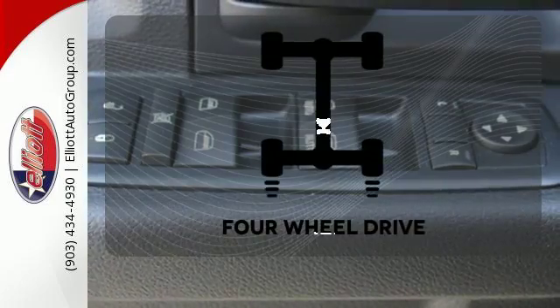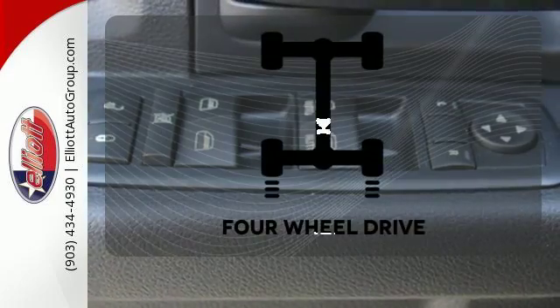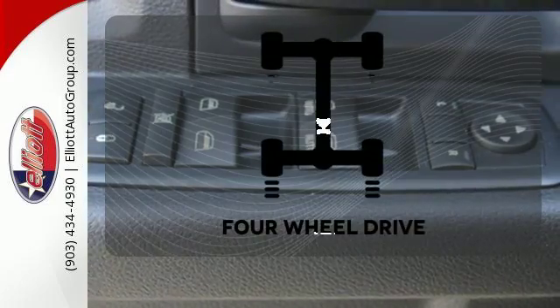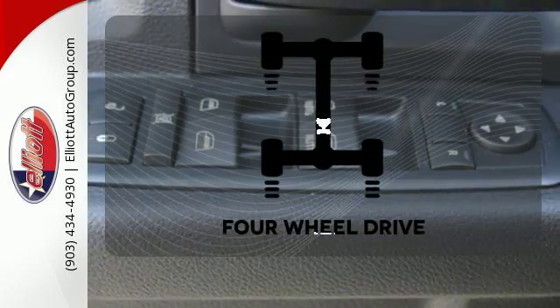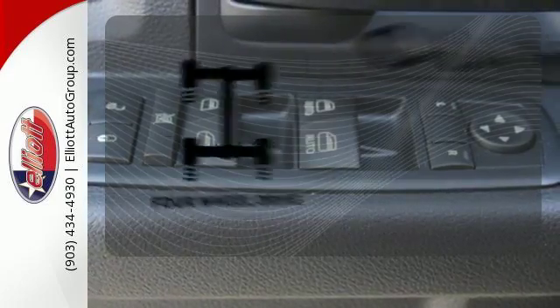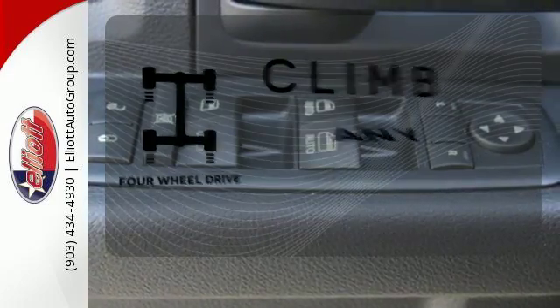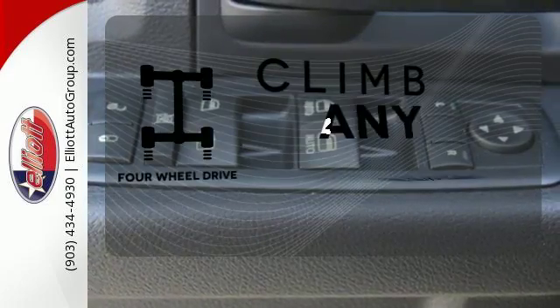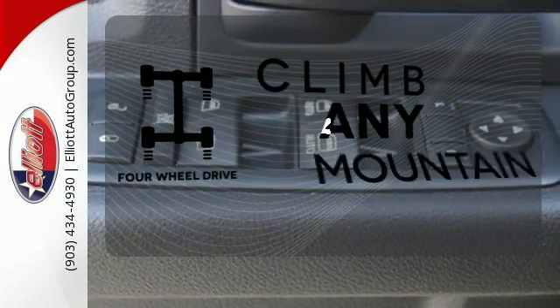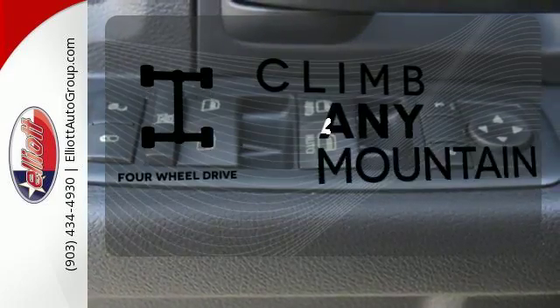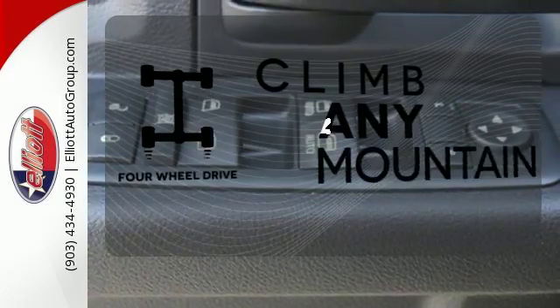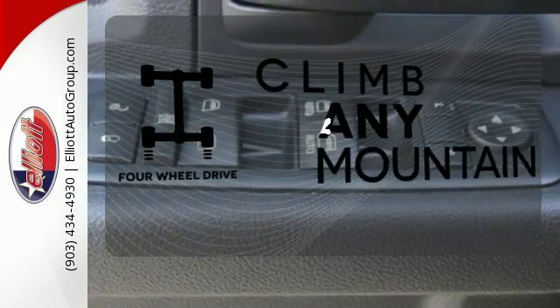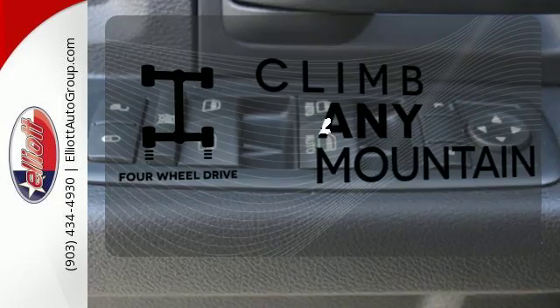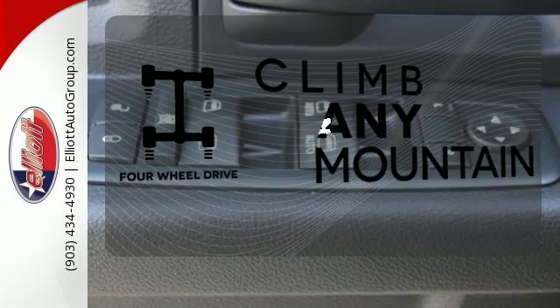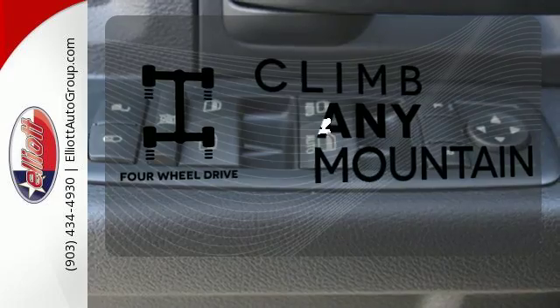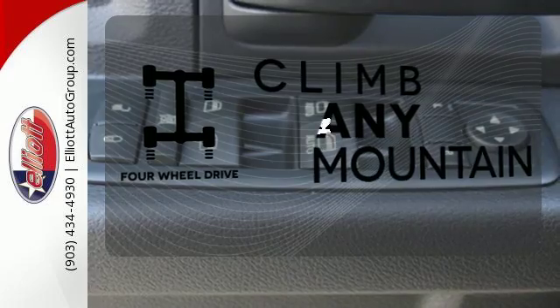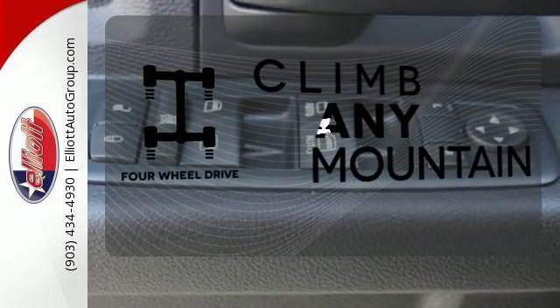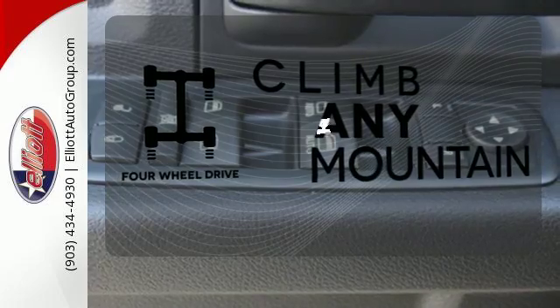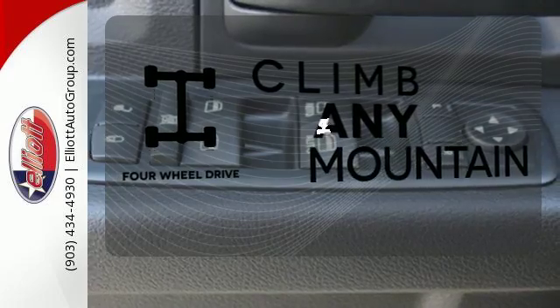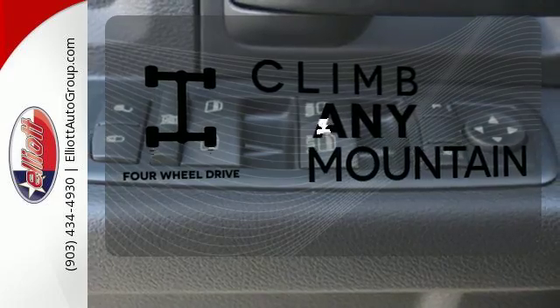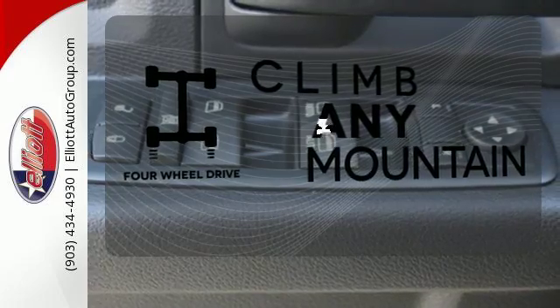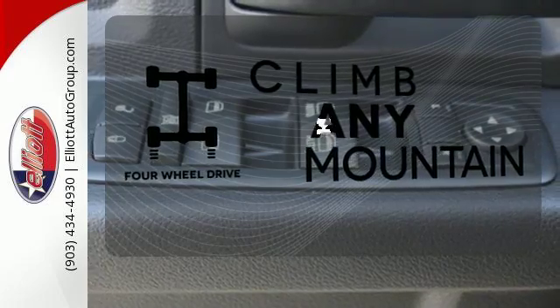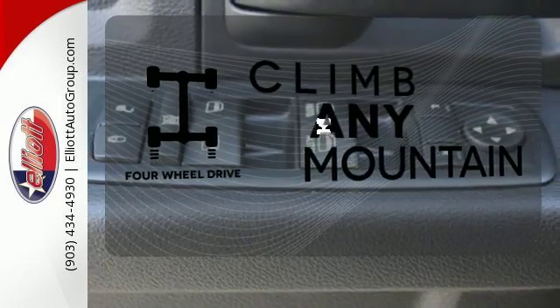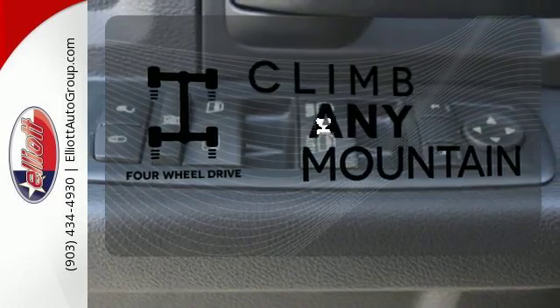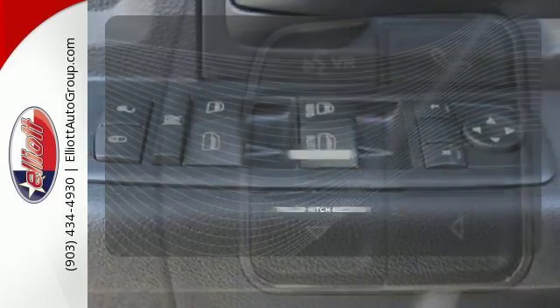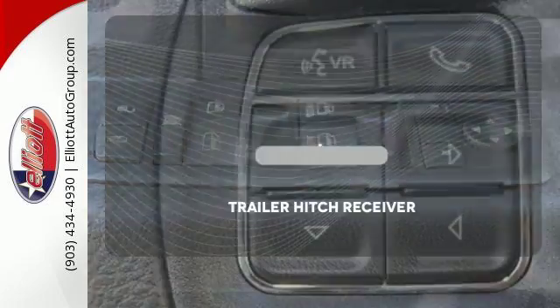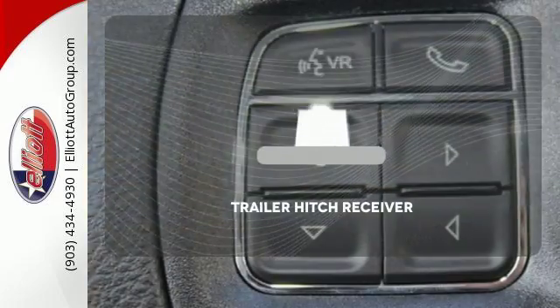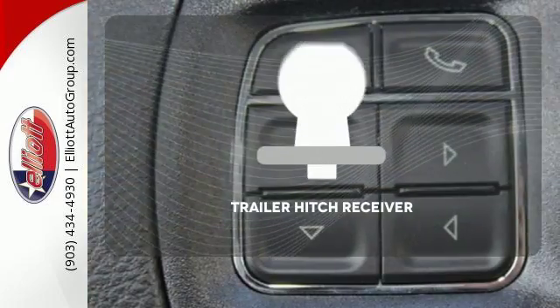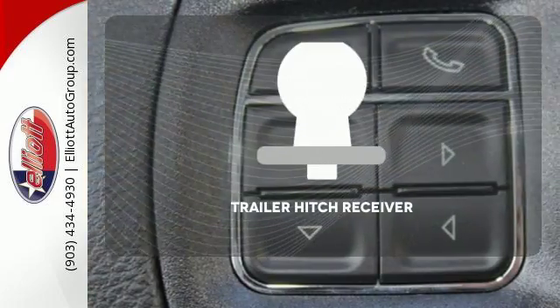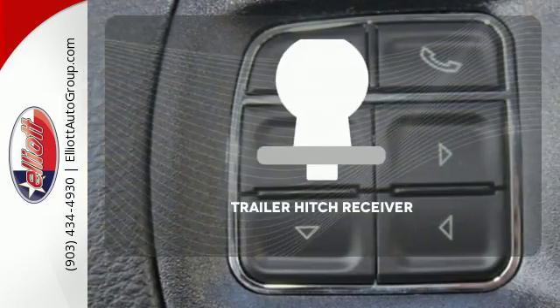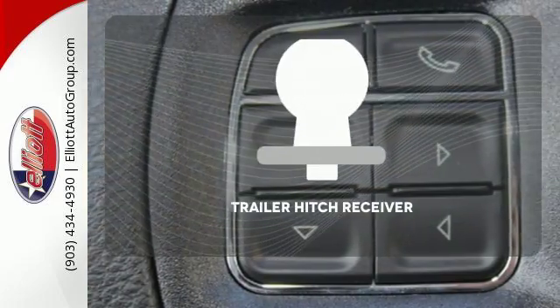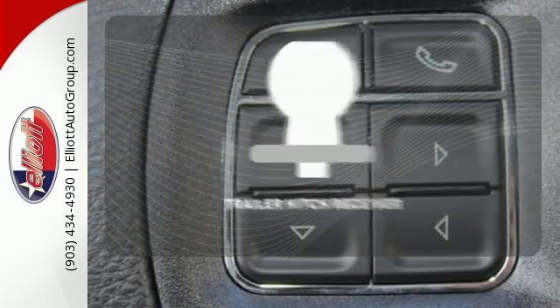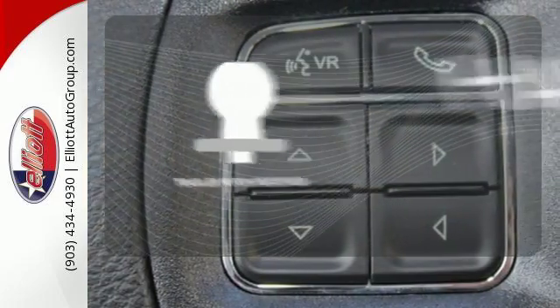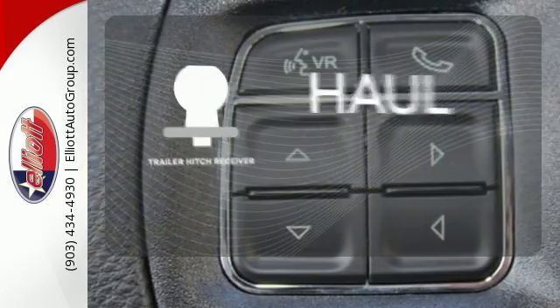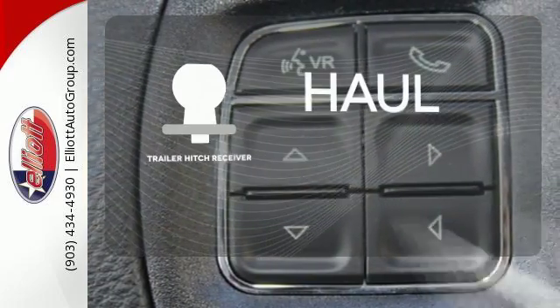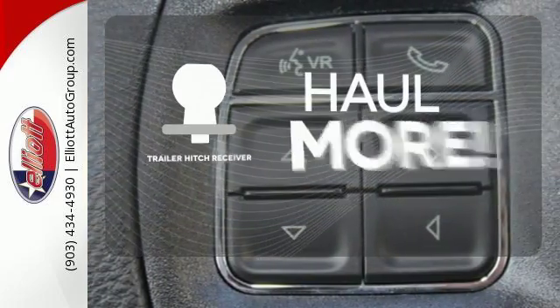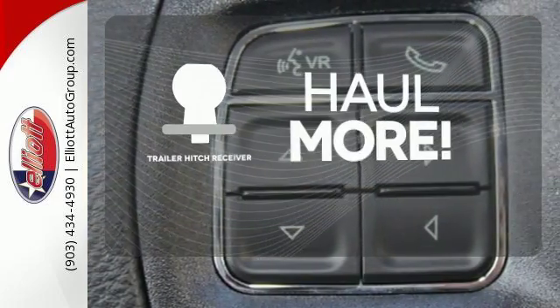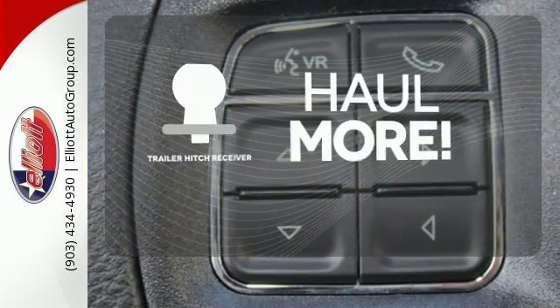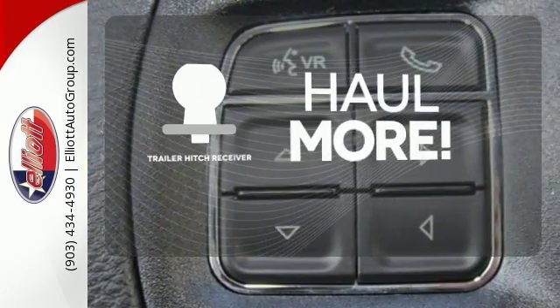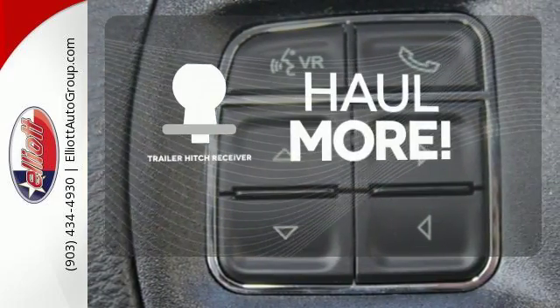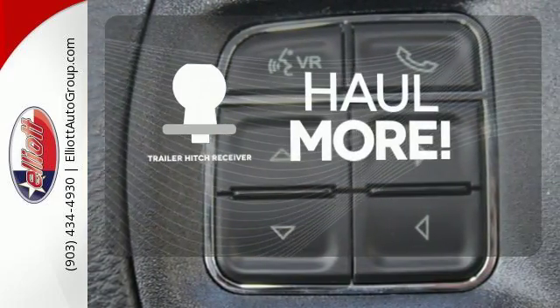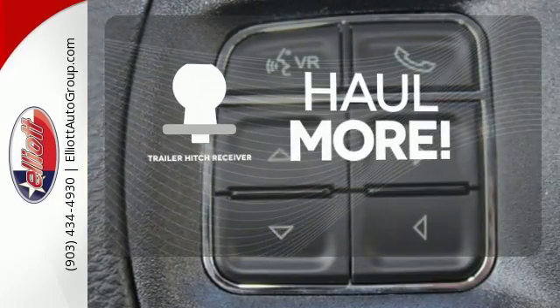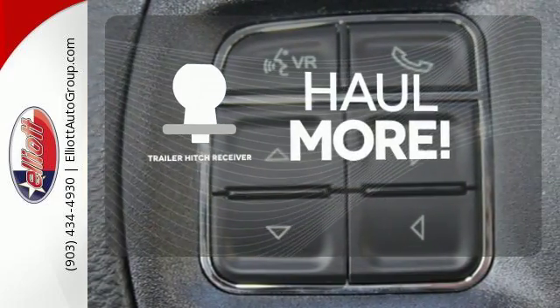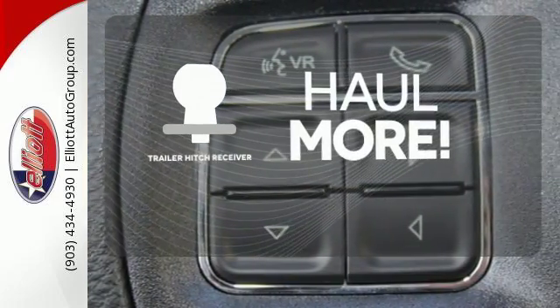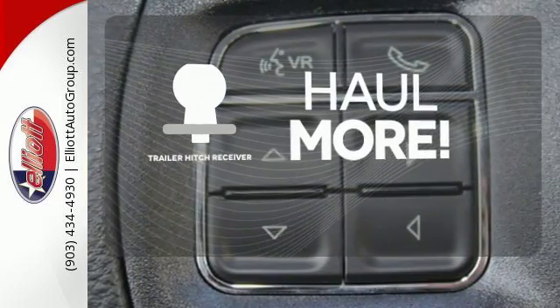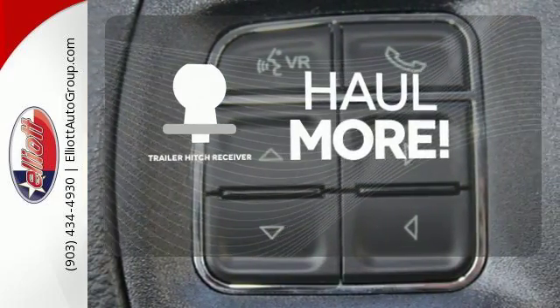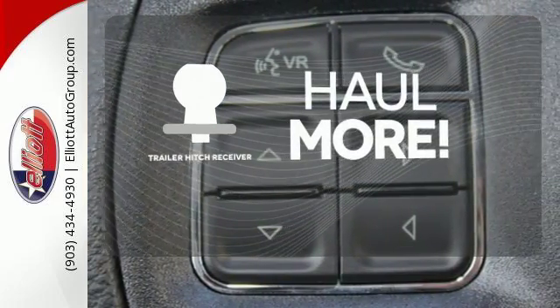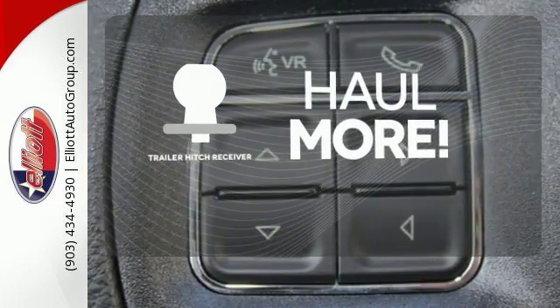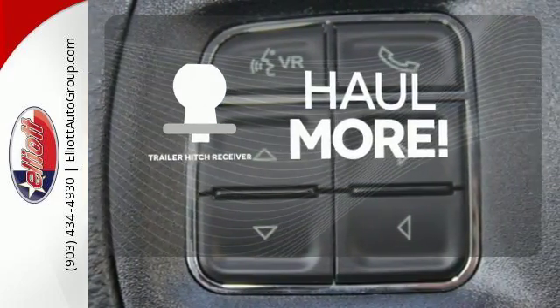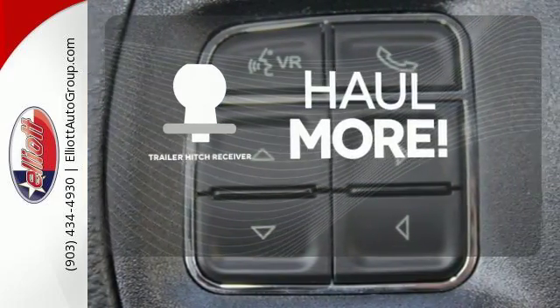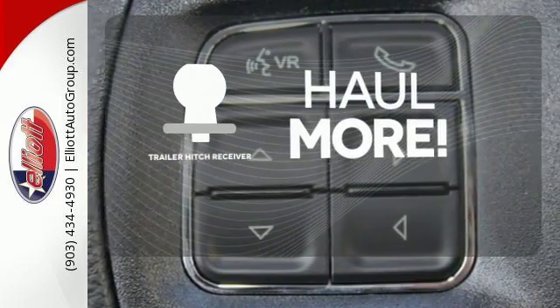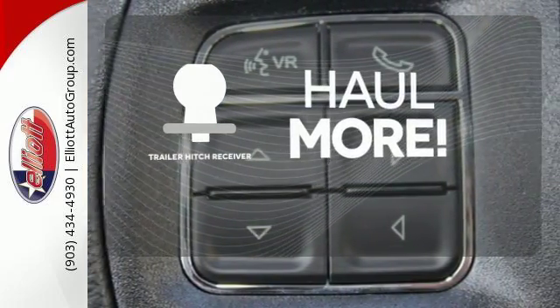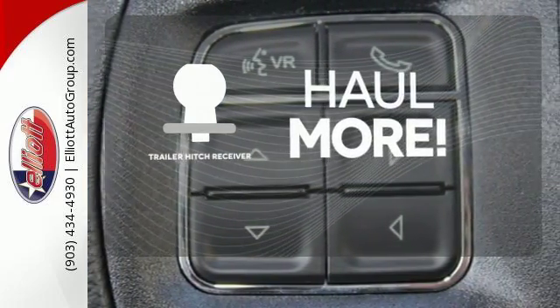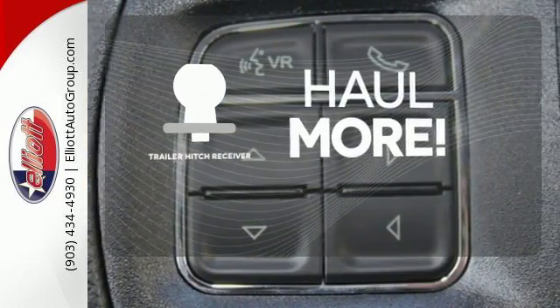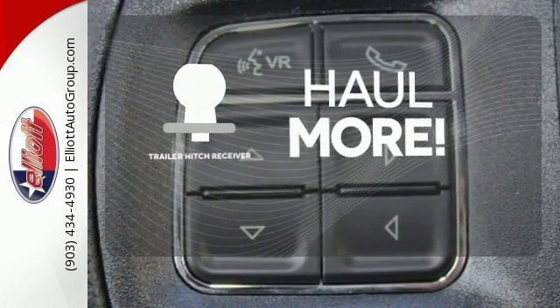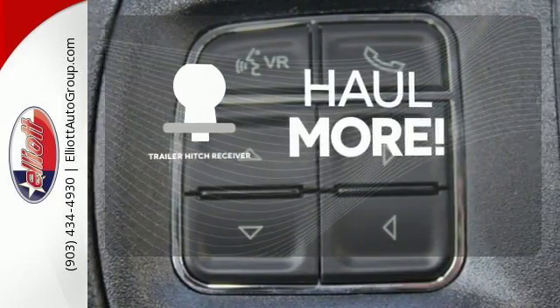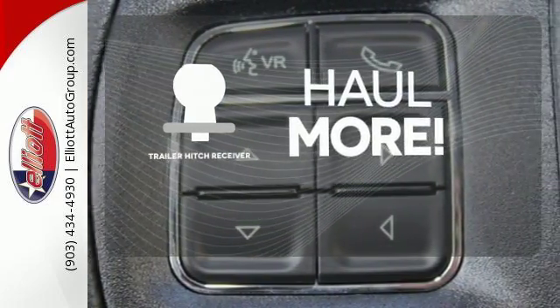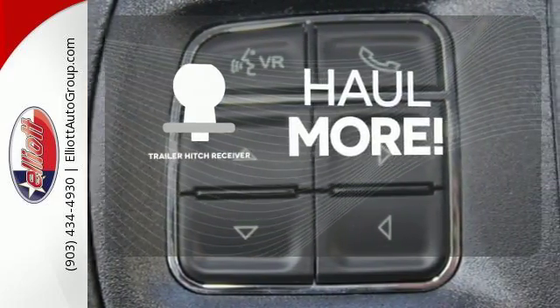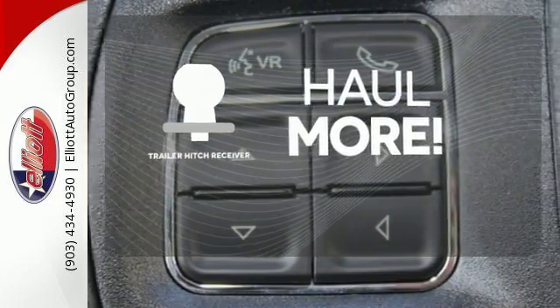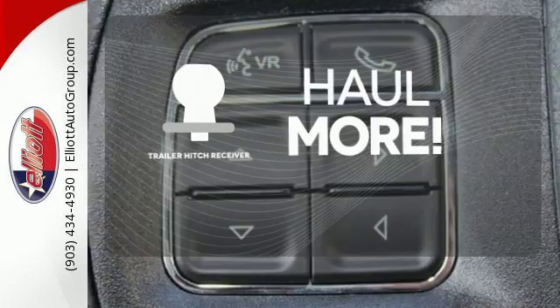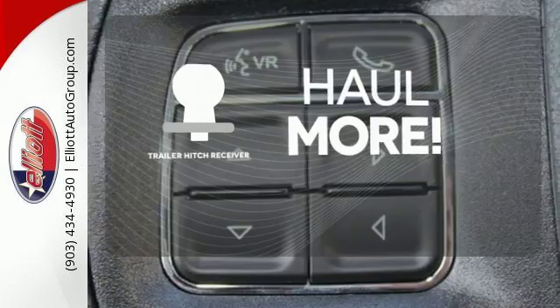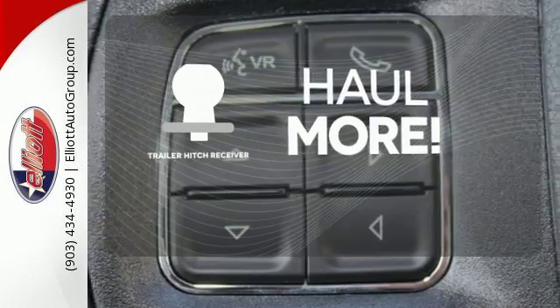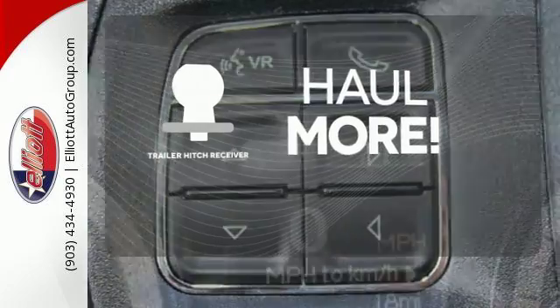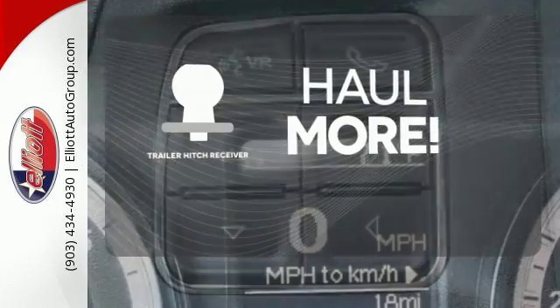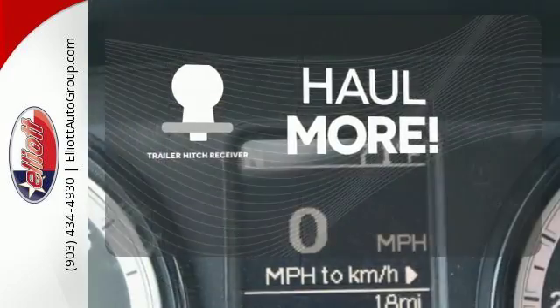With four-wheel drive, you'll never get stuck again. Whether for work or play, the trailer hitch receiver has you ready for anything.